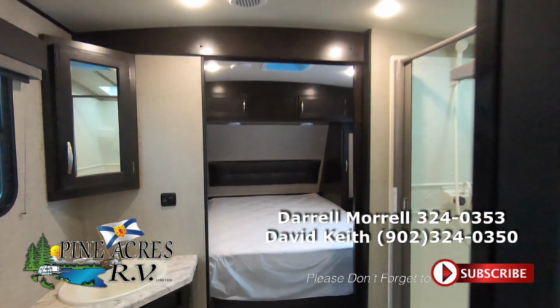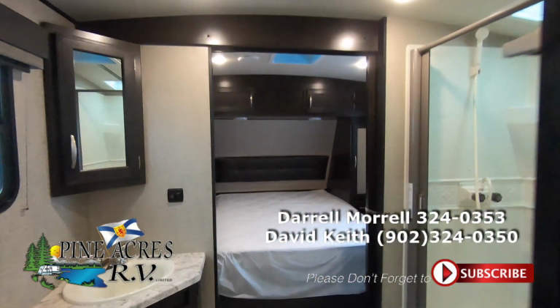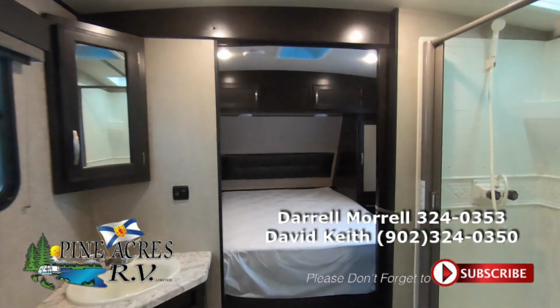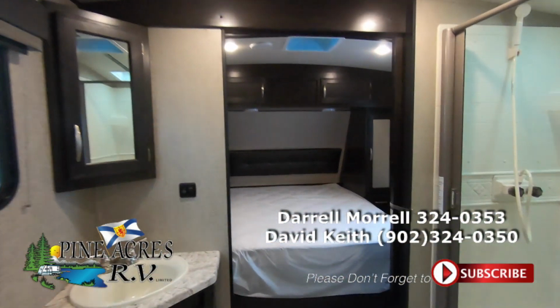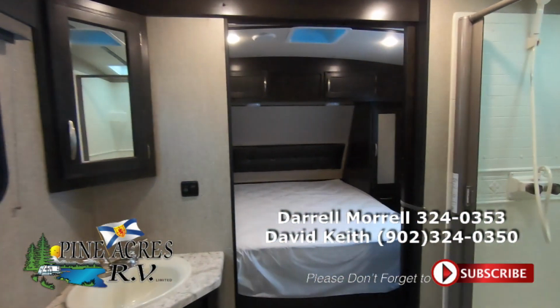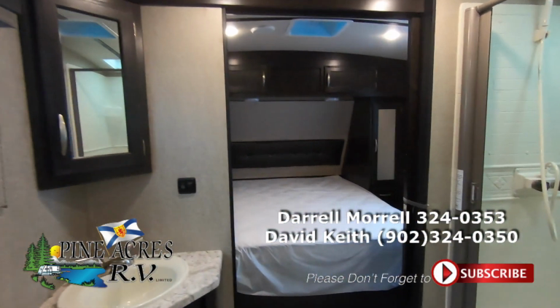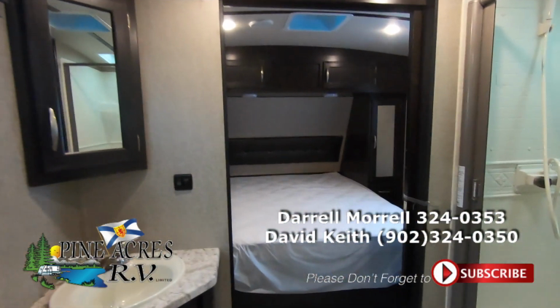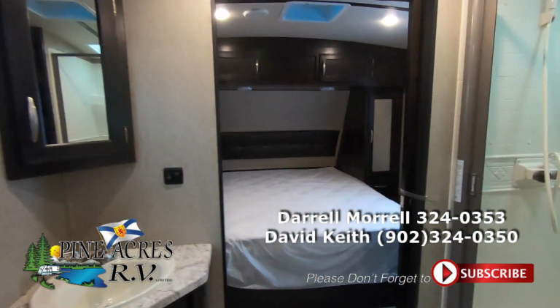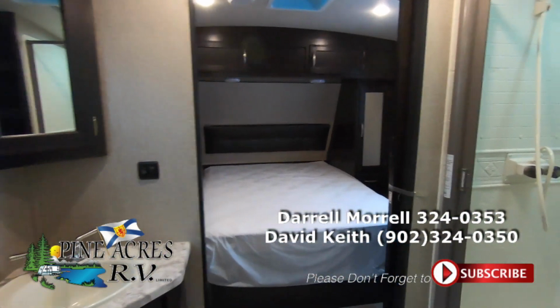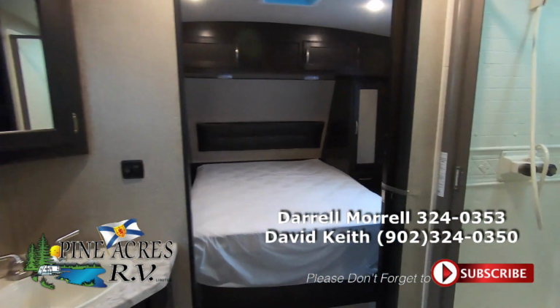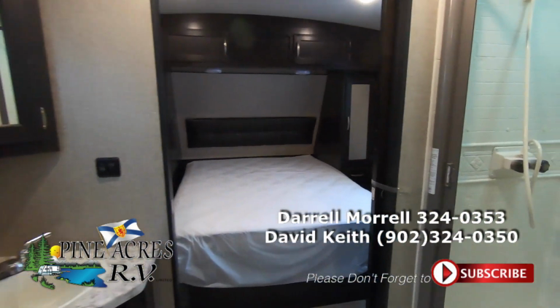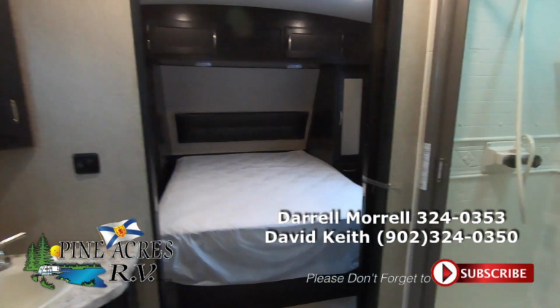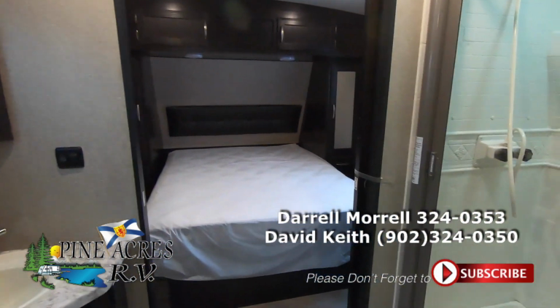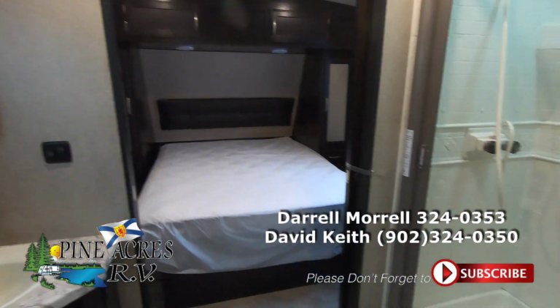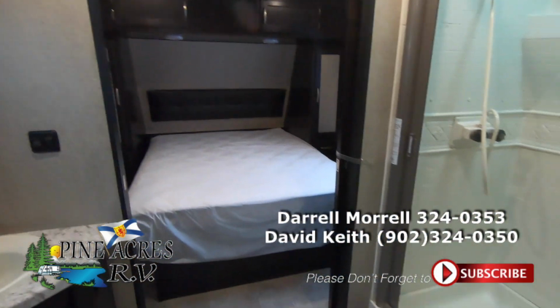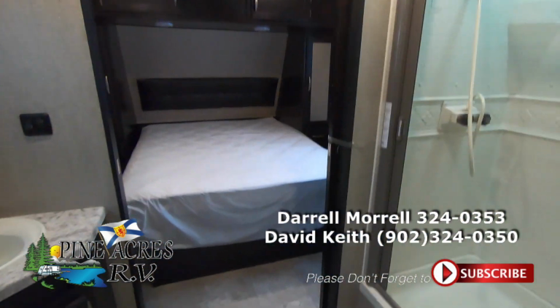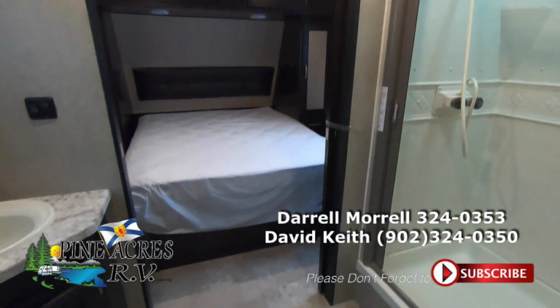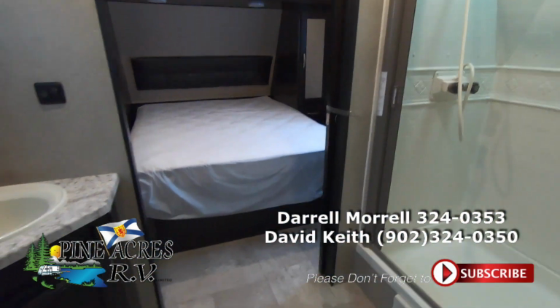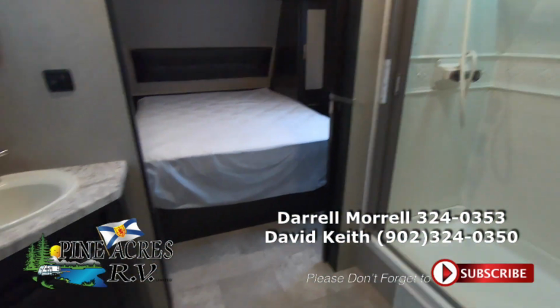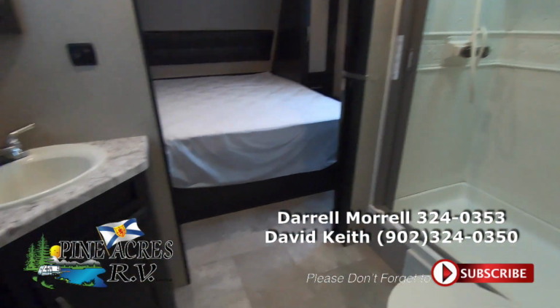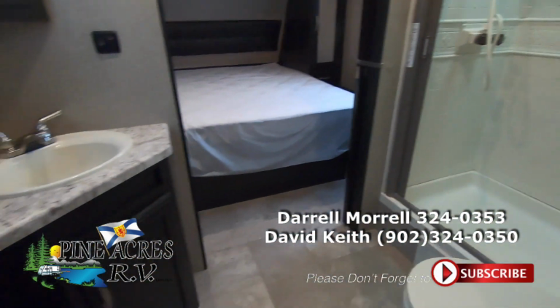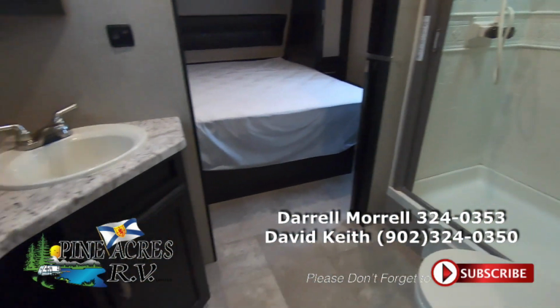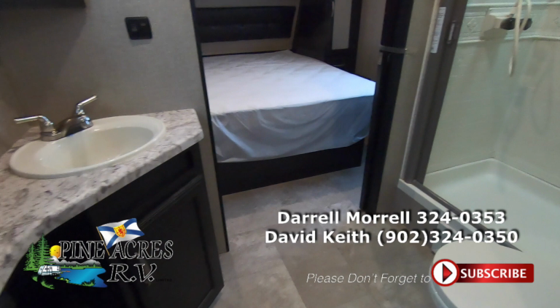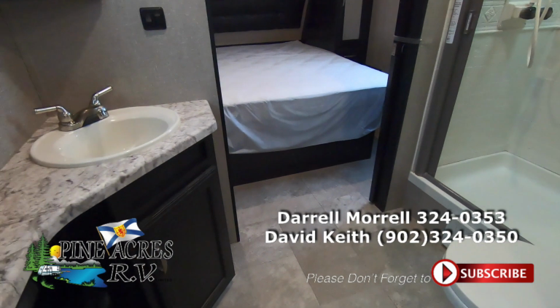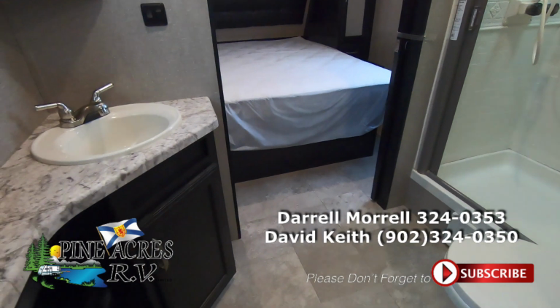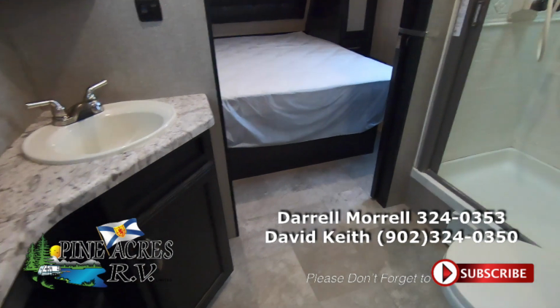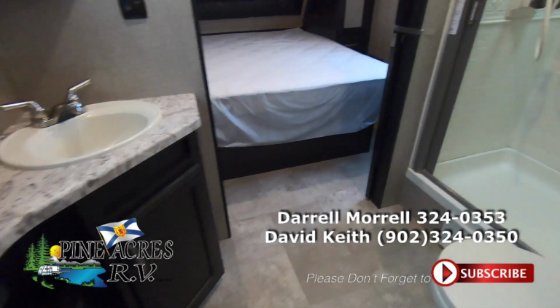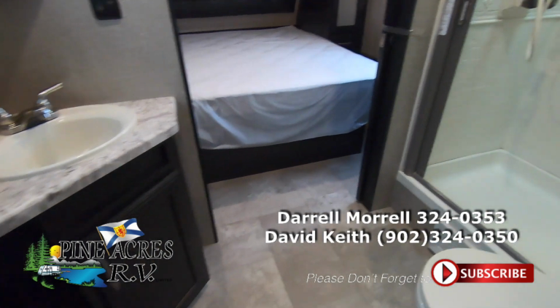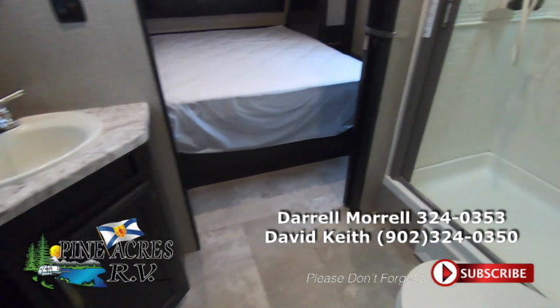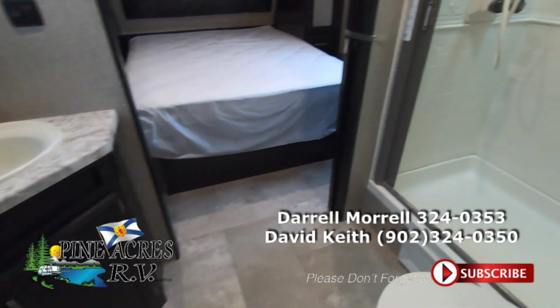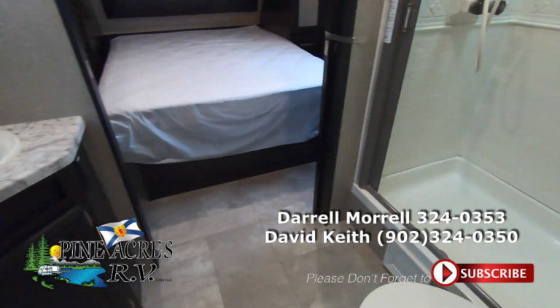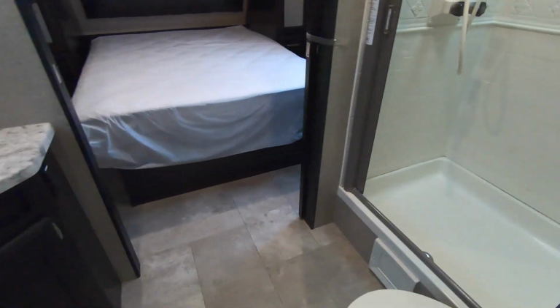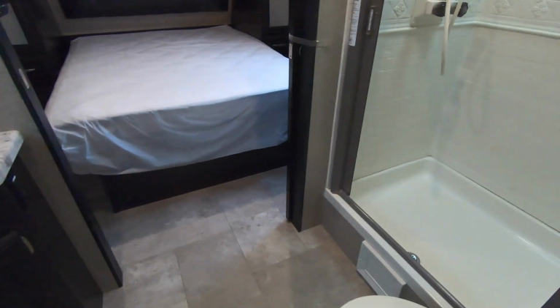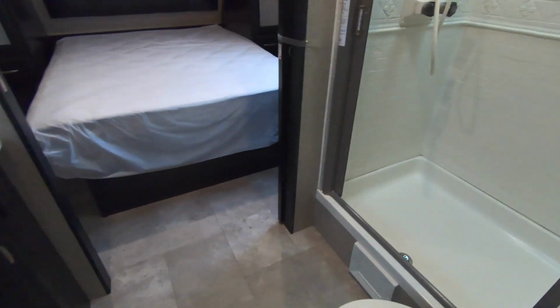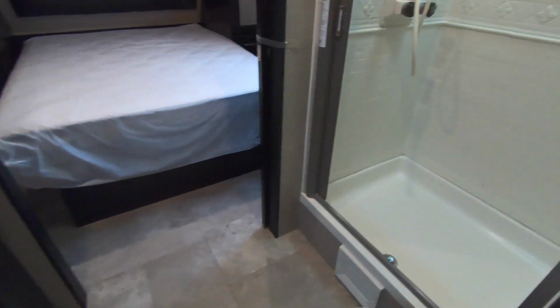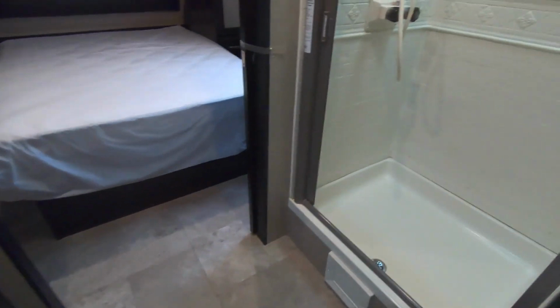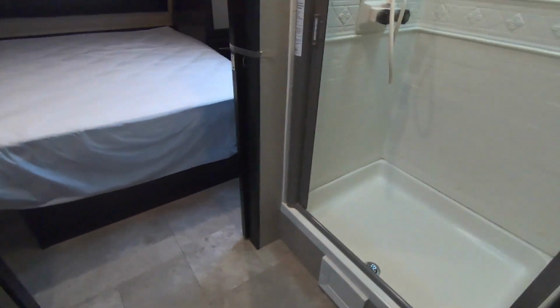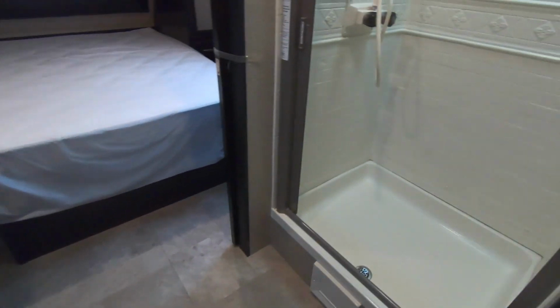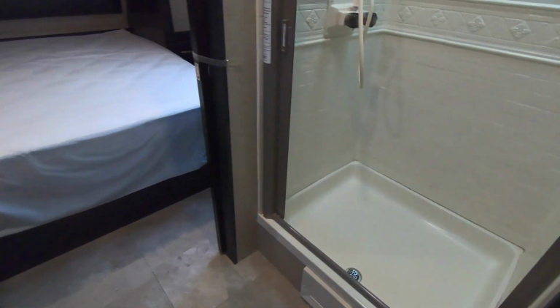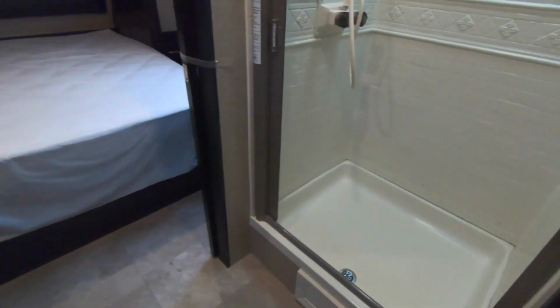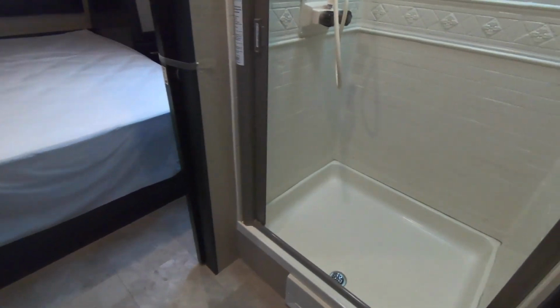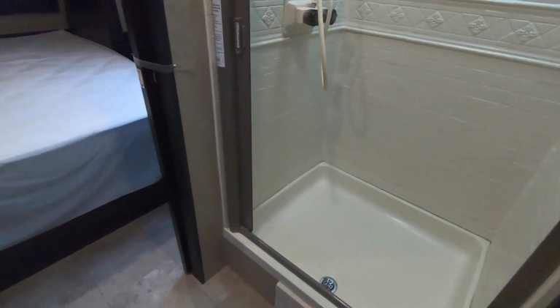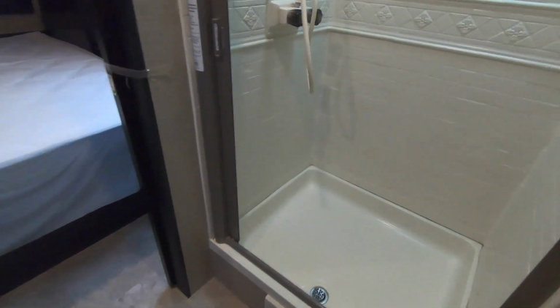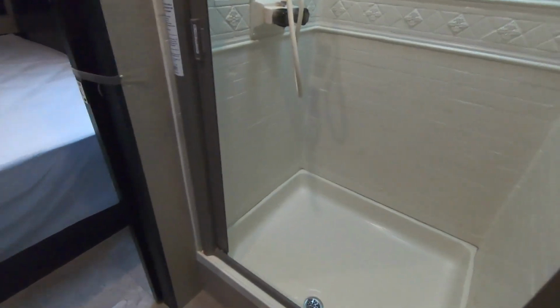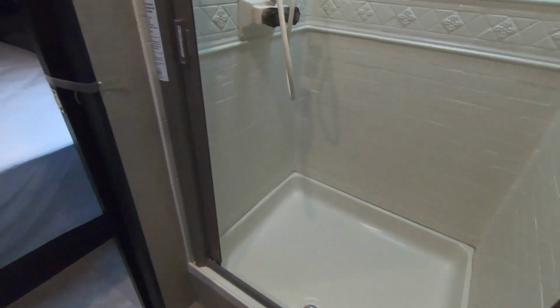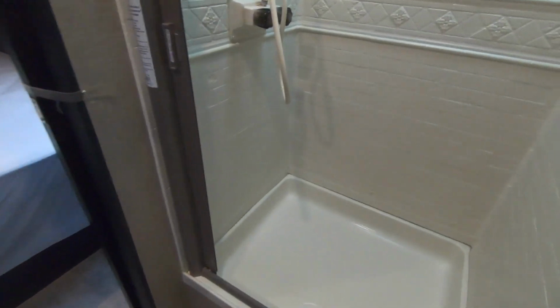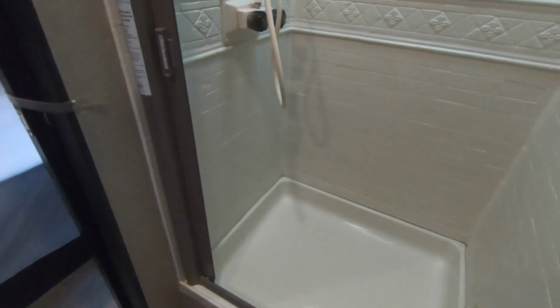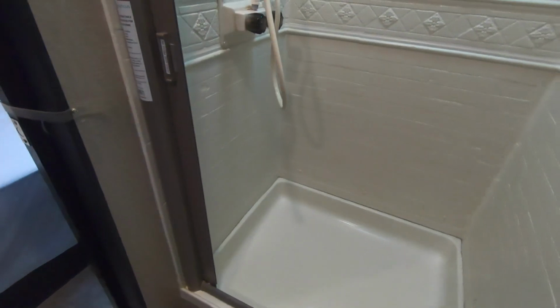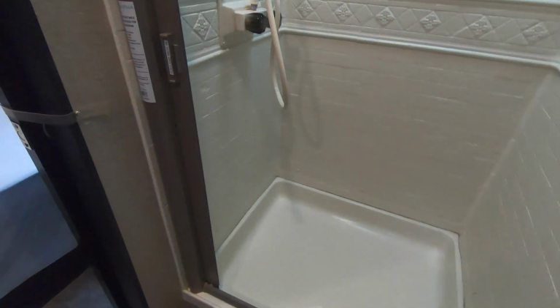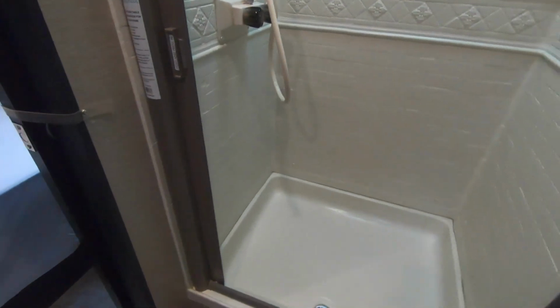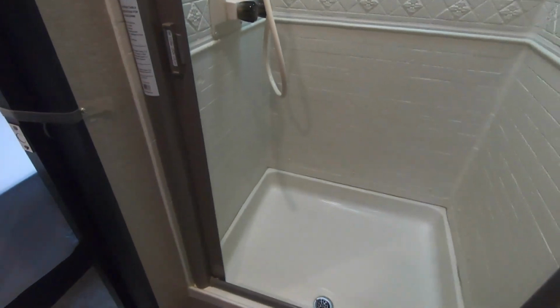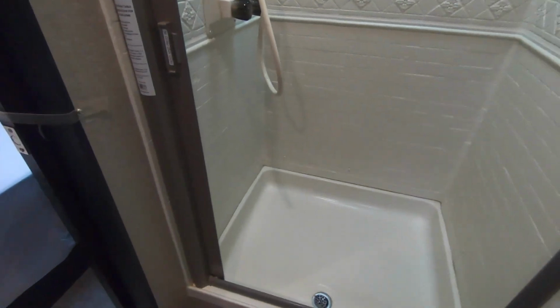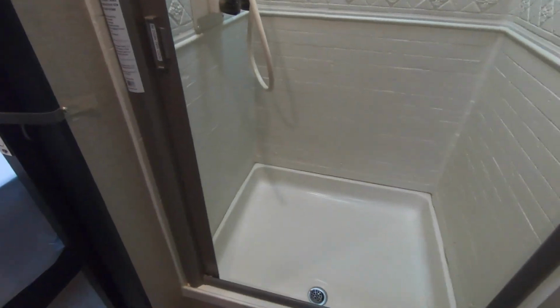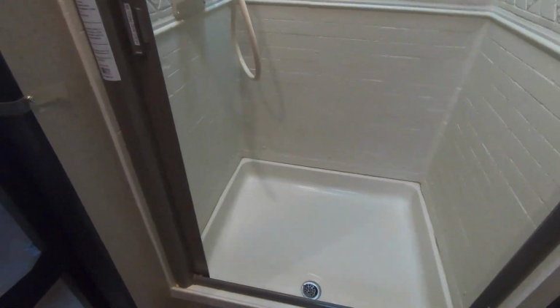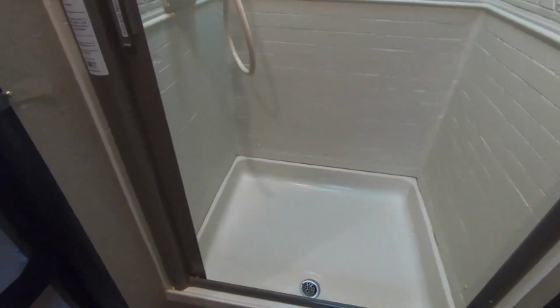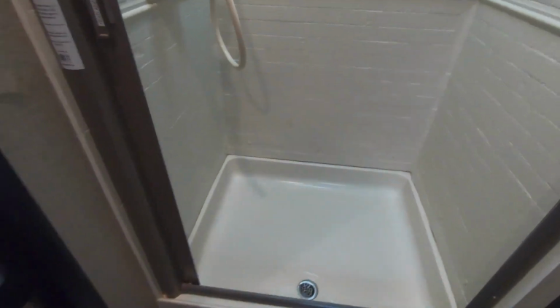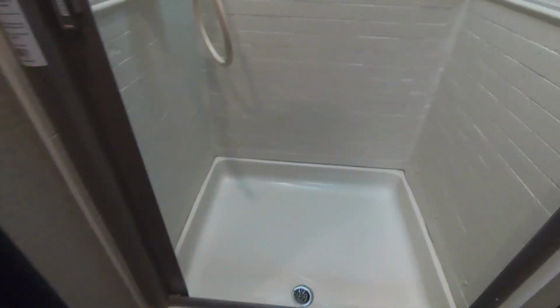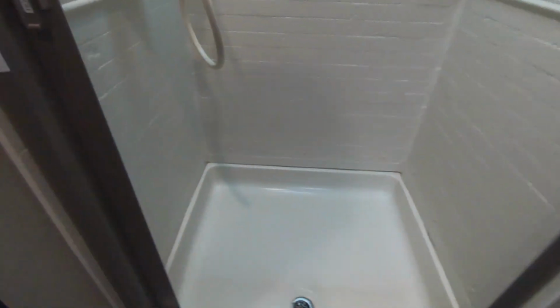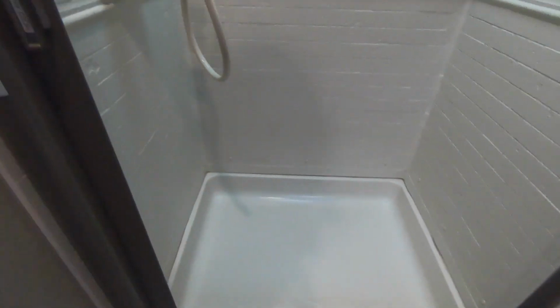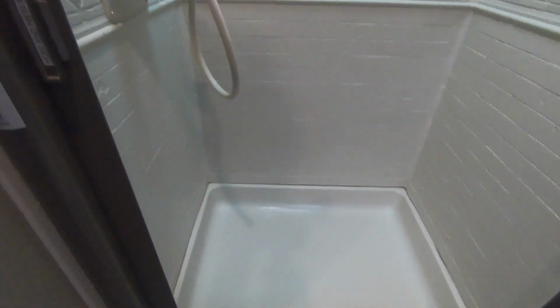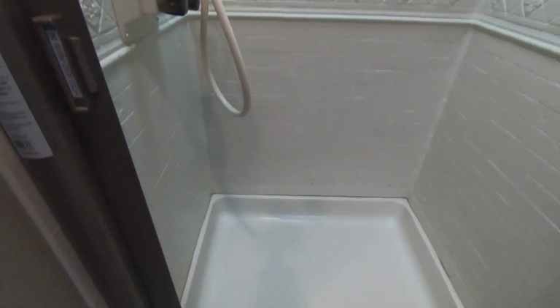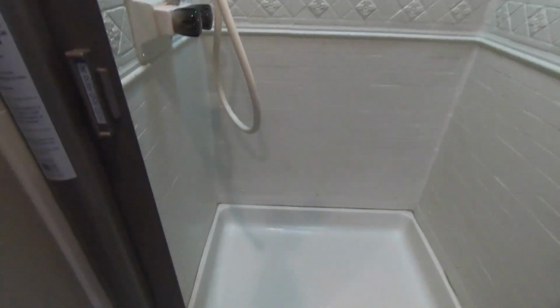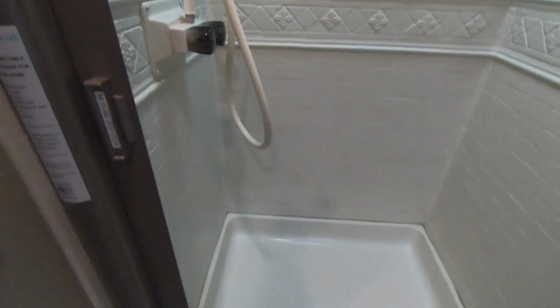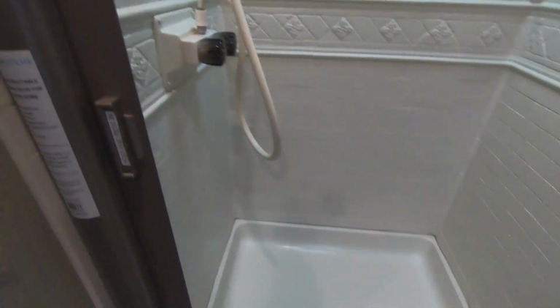Massive walk-through bathroom right here. You can leave the trailer open or you can close it up. Big shower. Porcelain toilet.